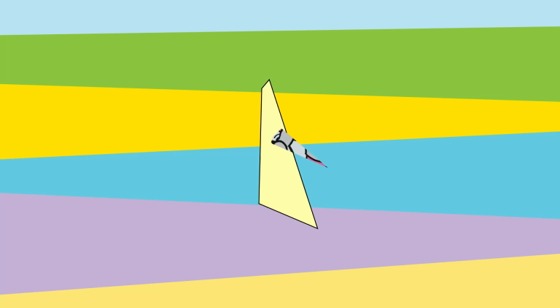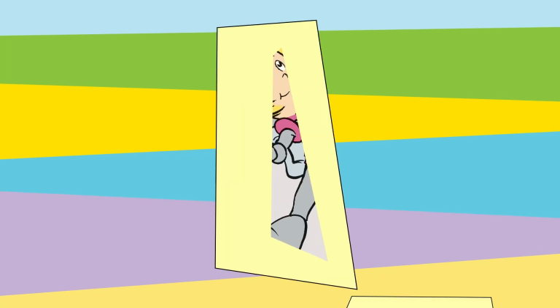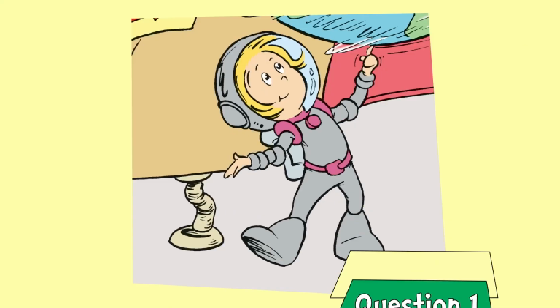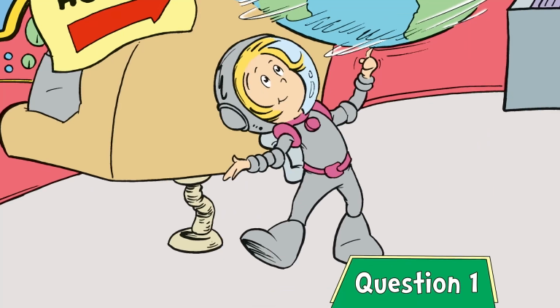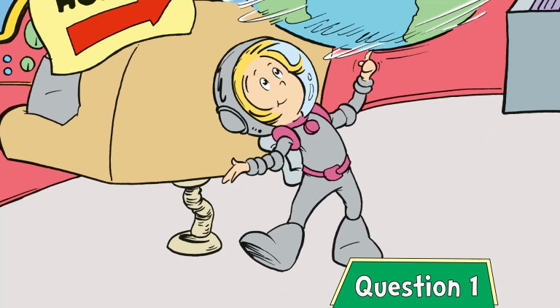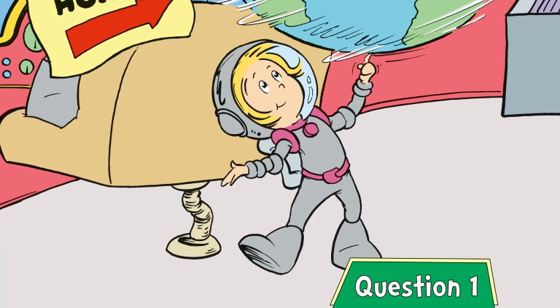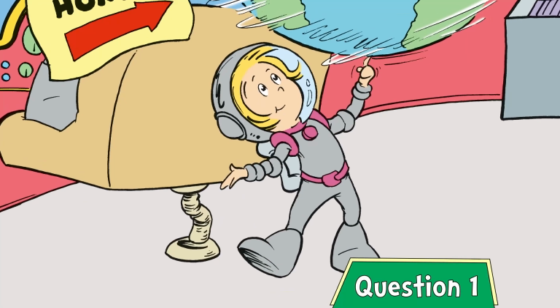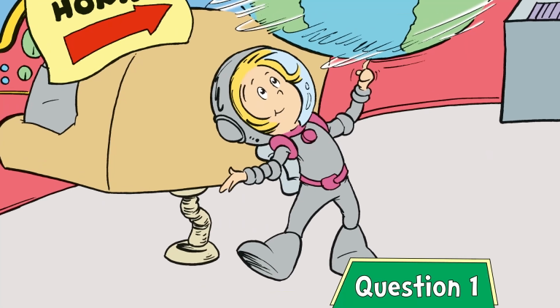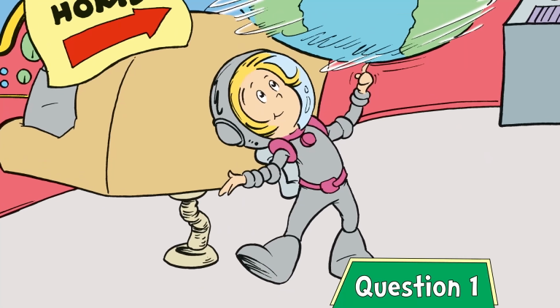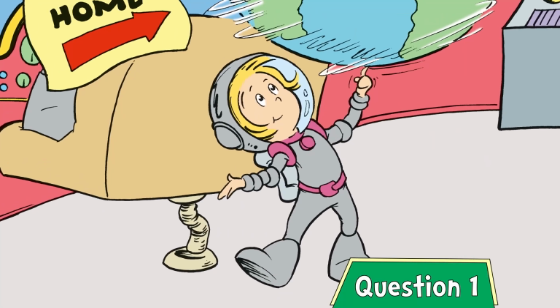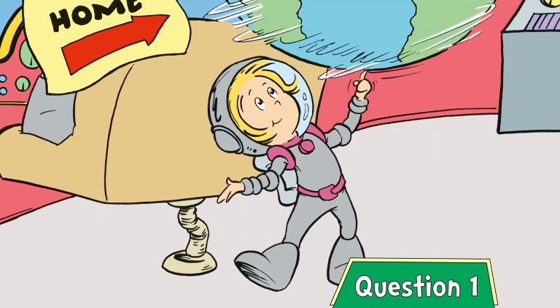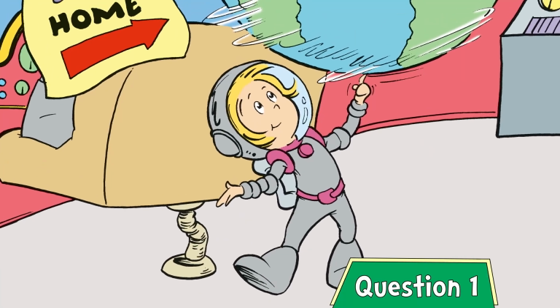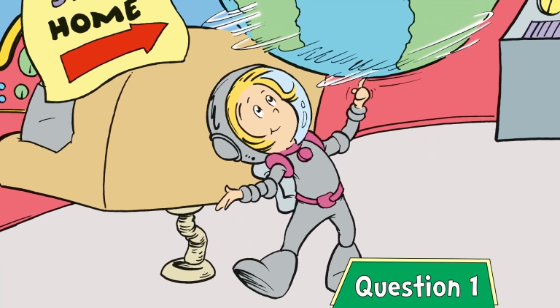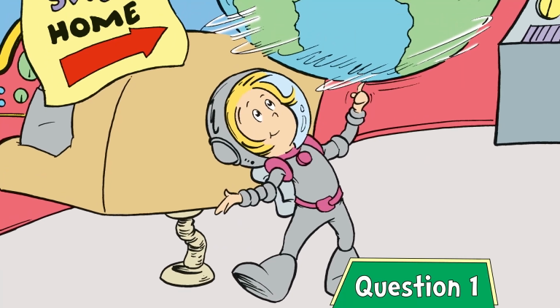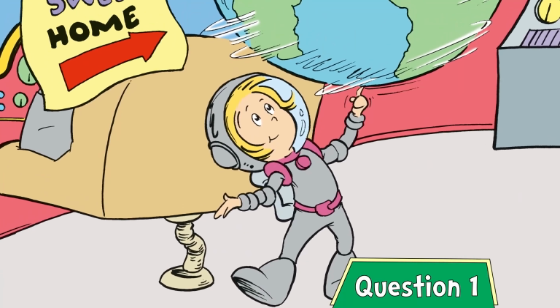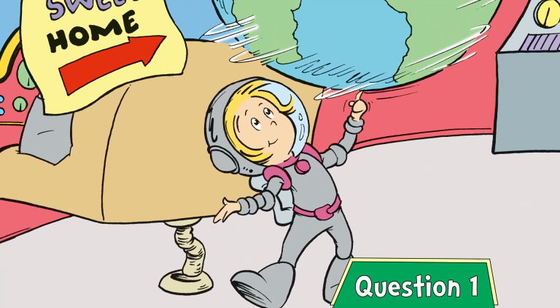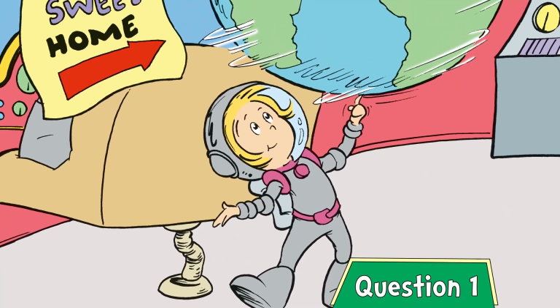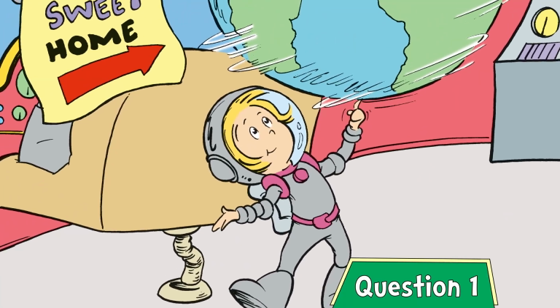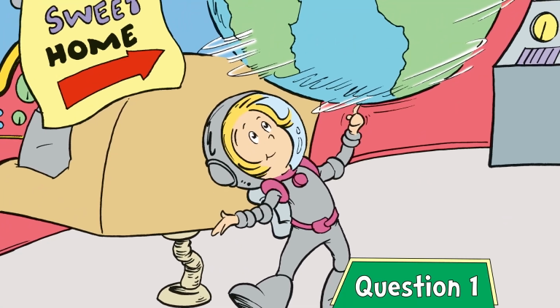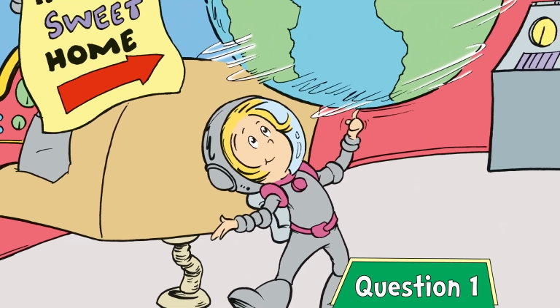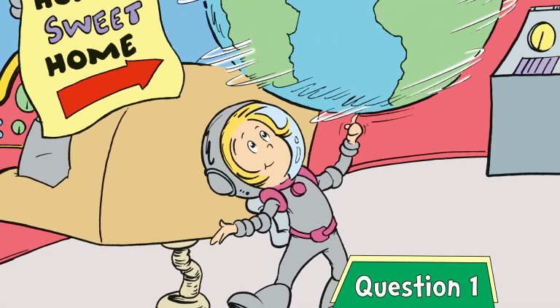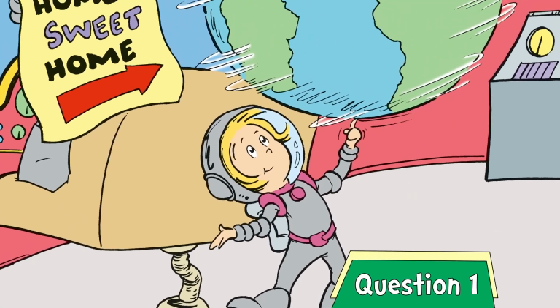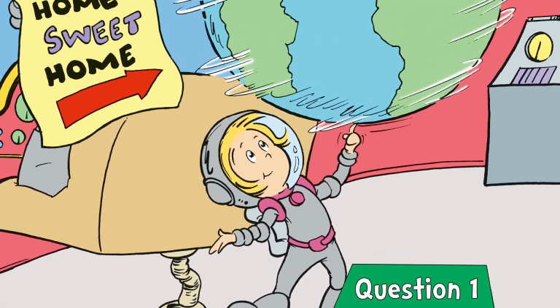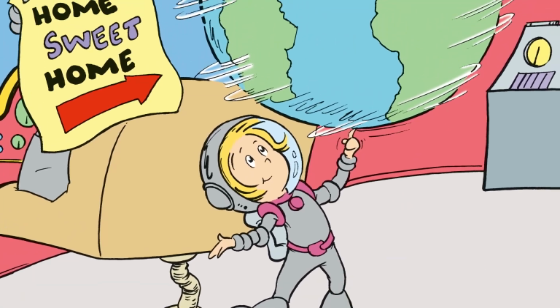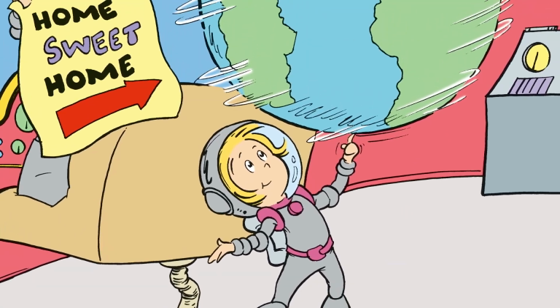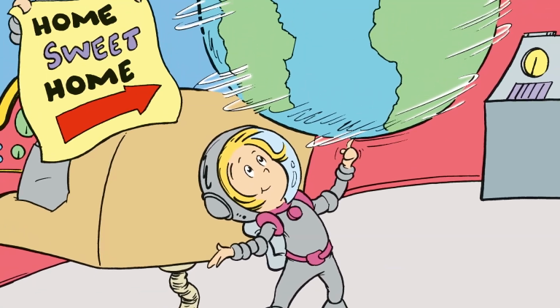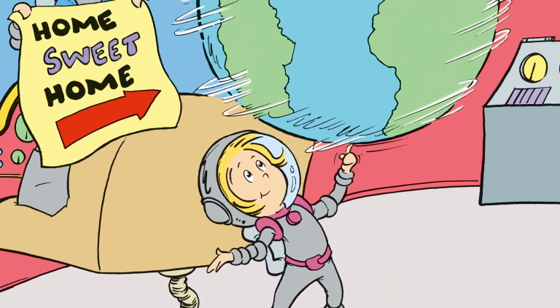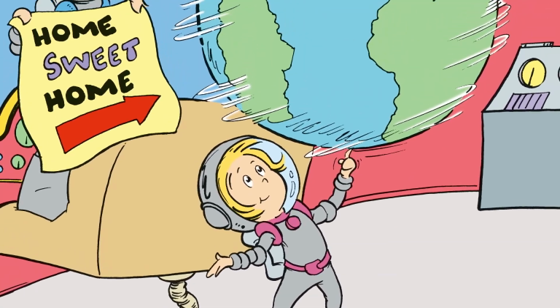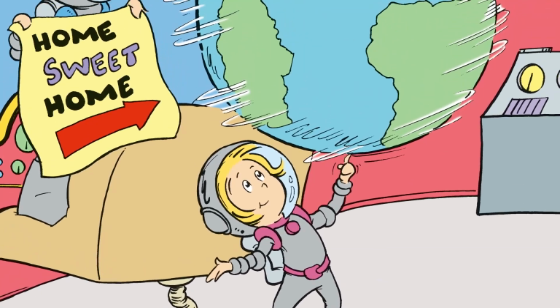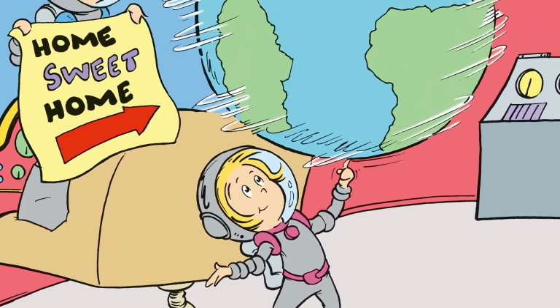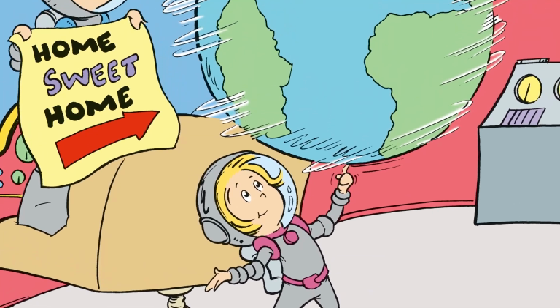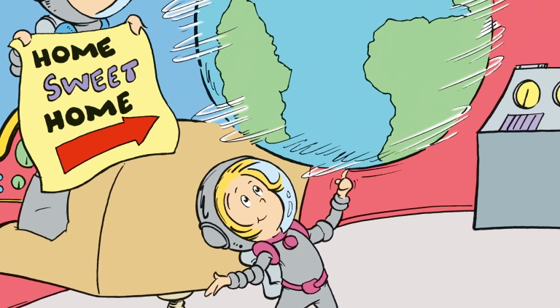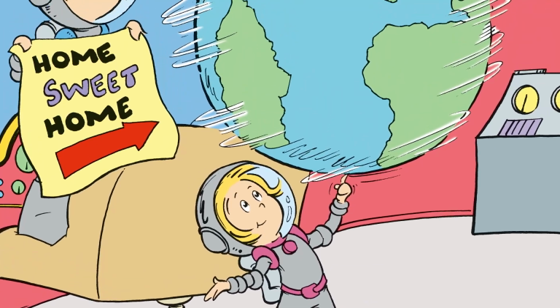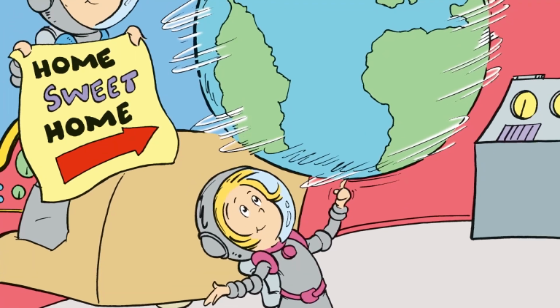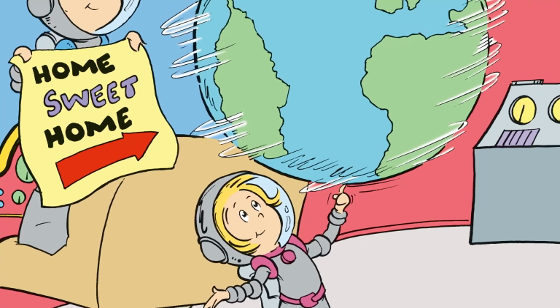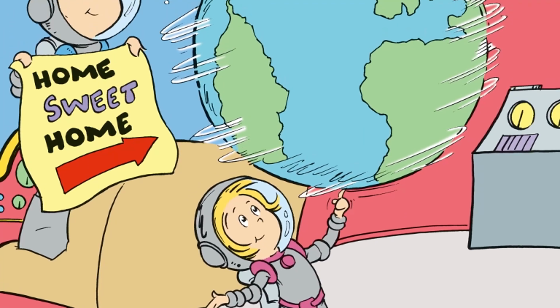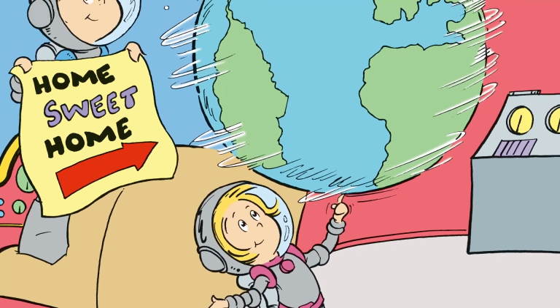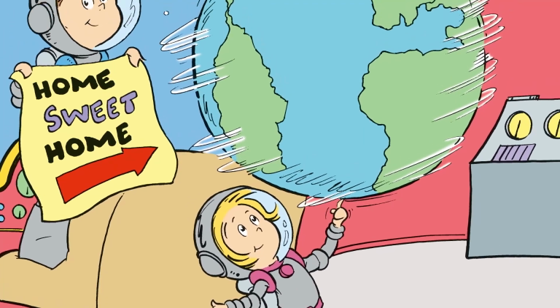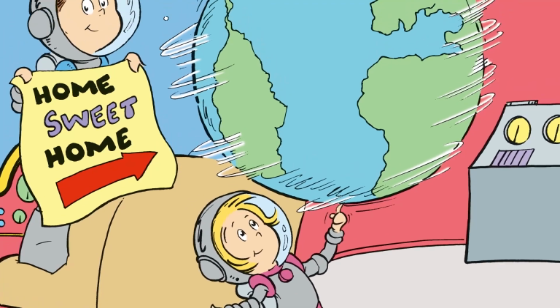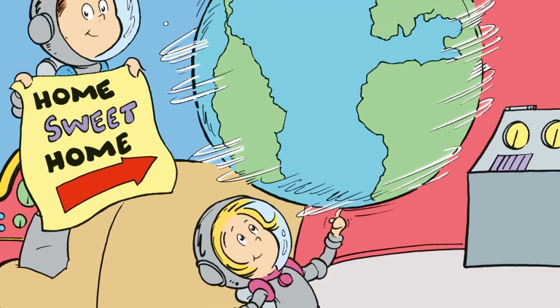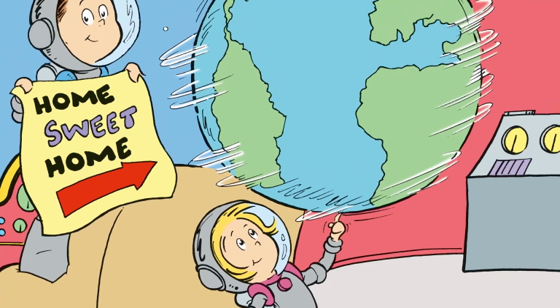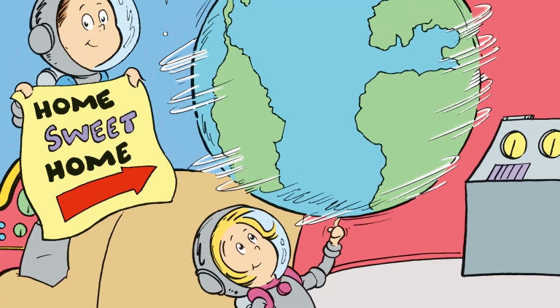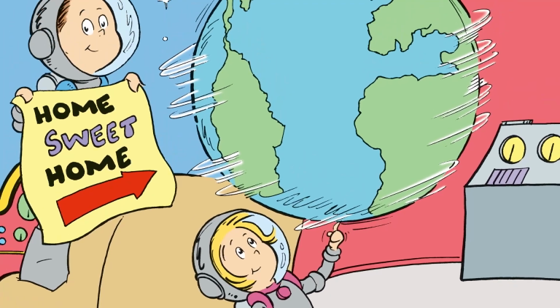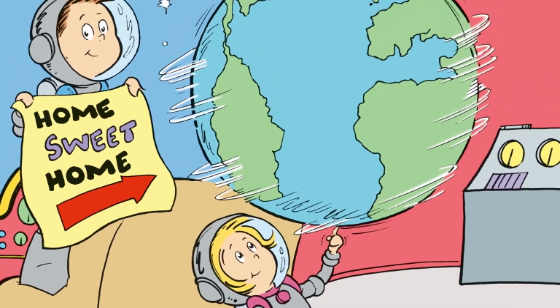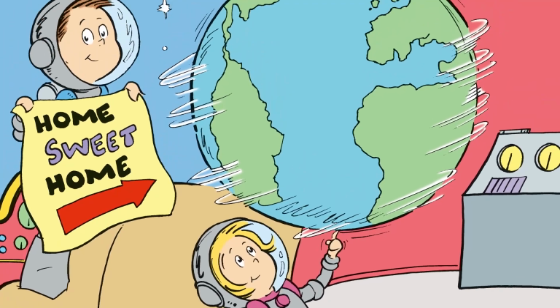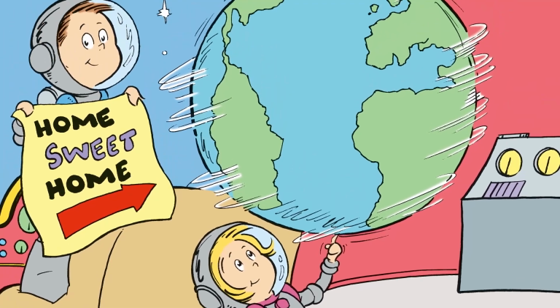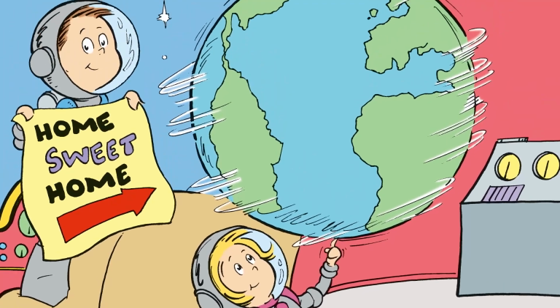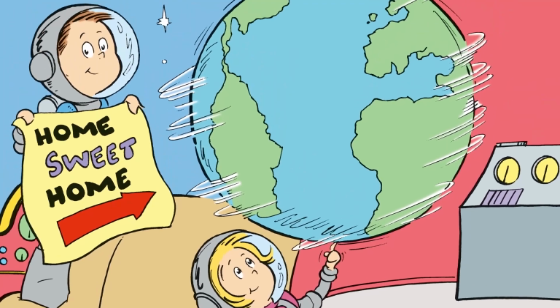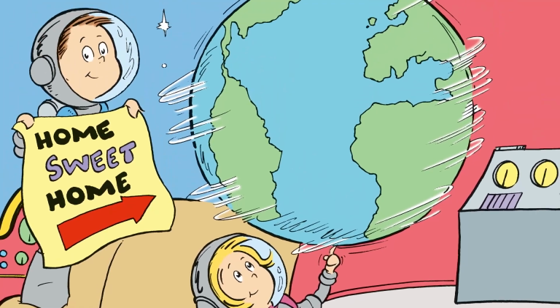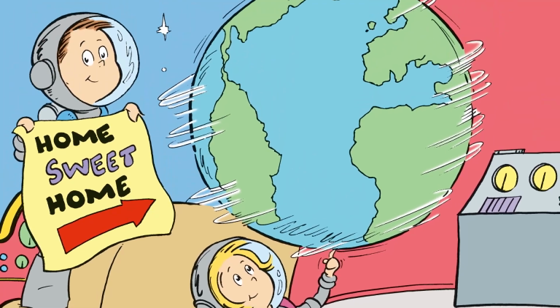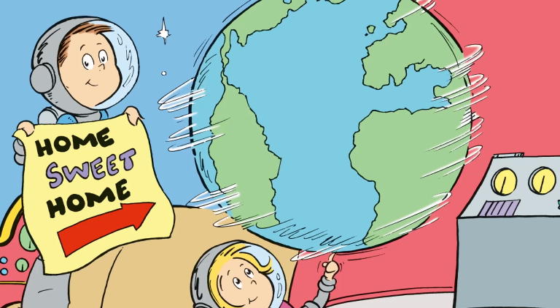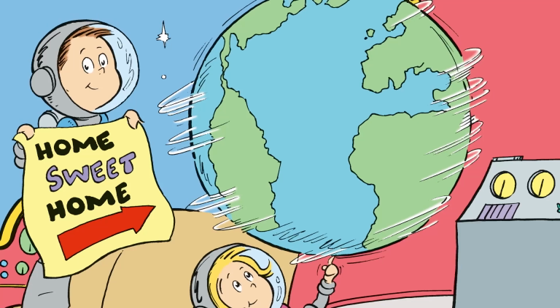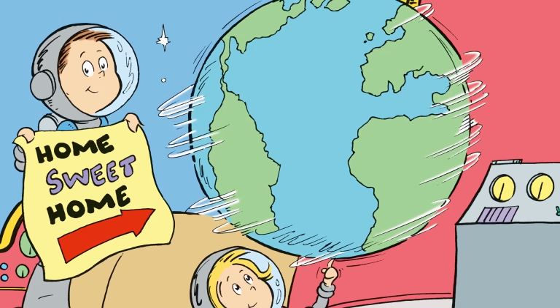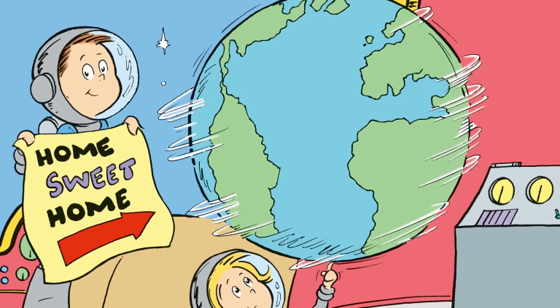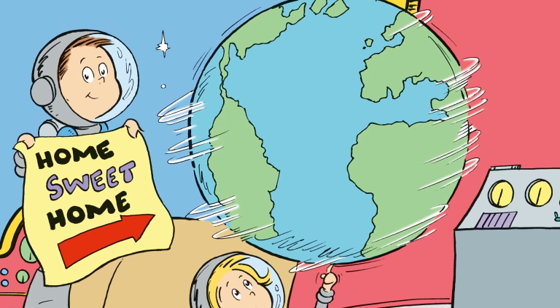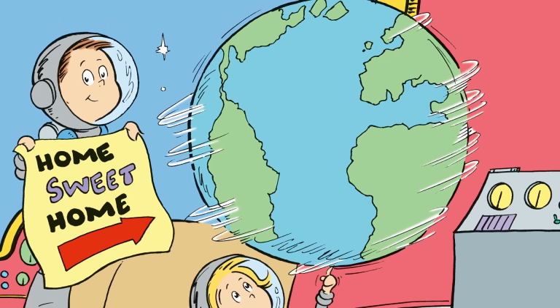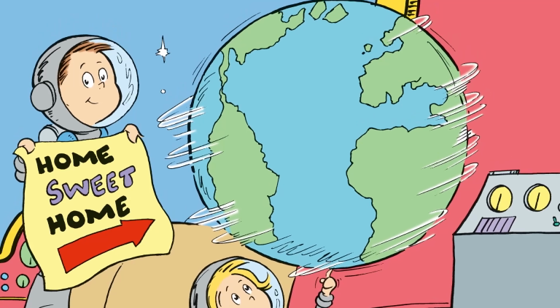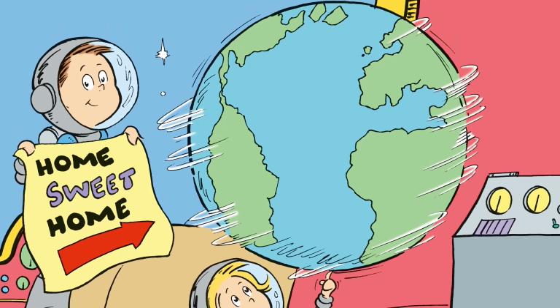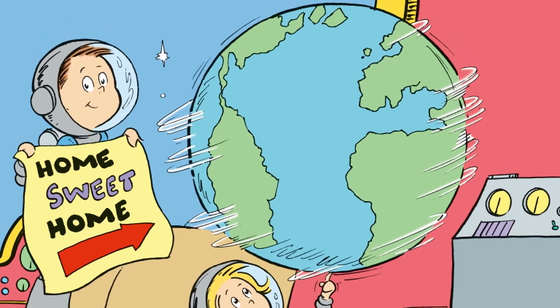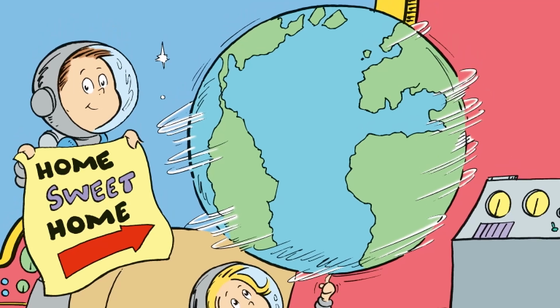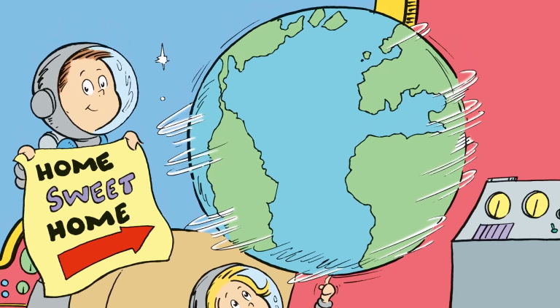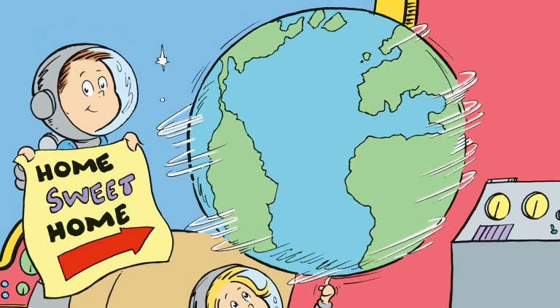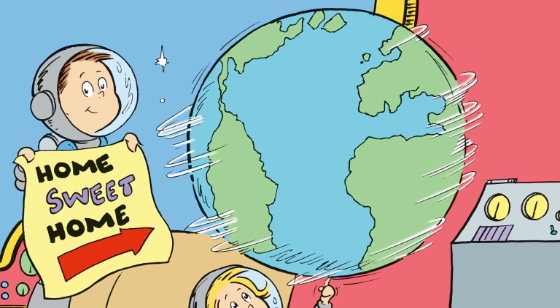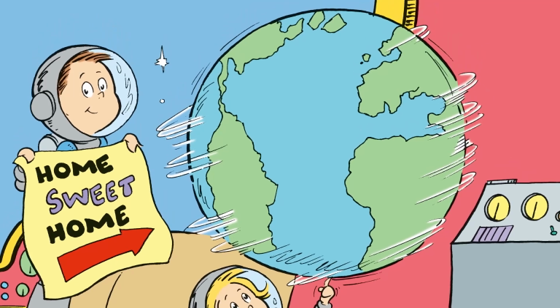Question one. Can you guess this planet? Well, here's a clue. It's home to the plants, animals, and you.